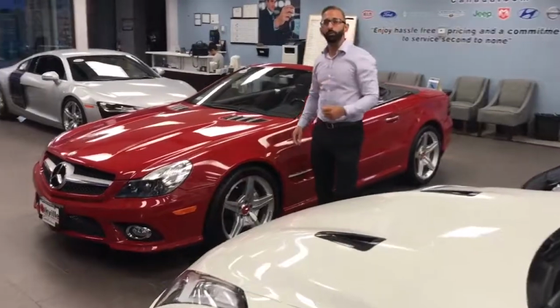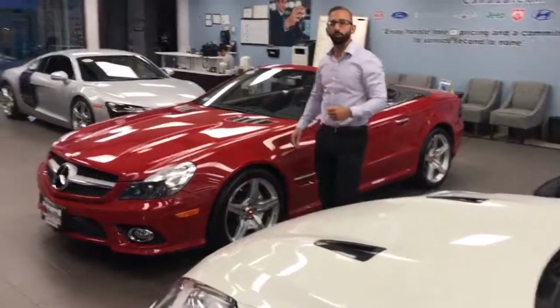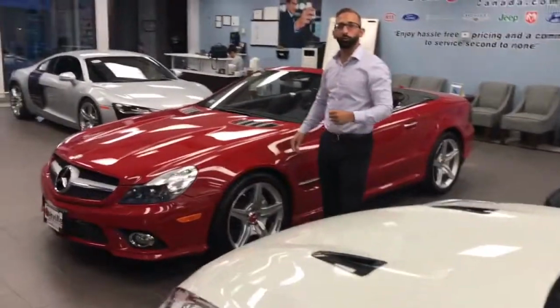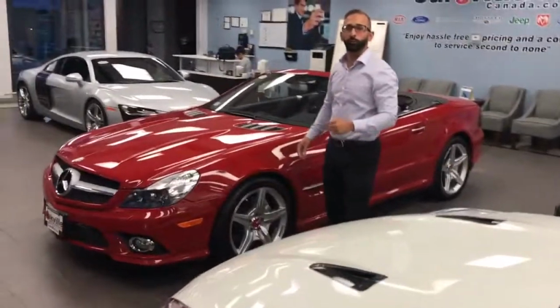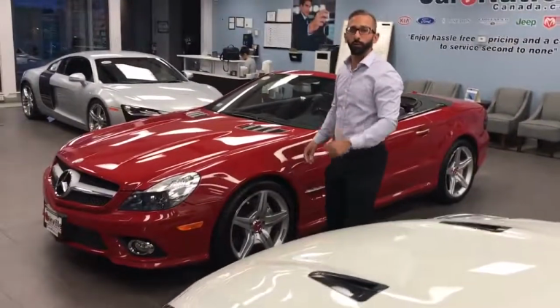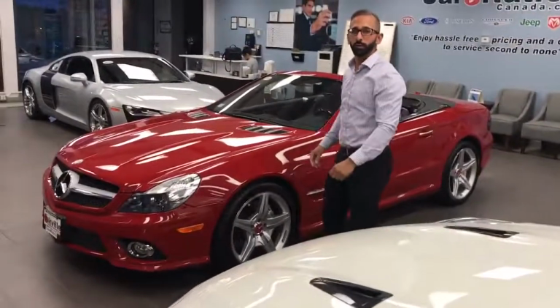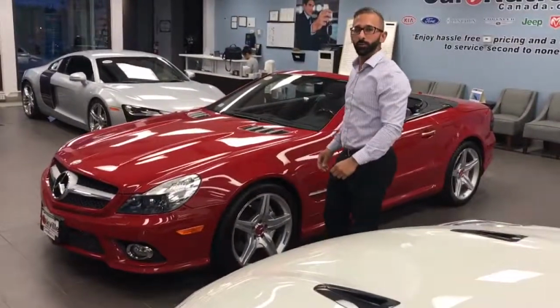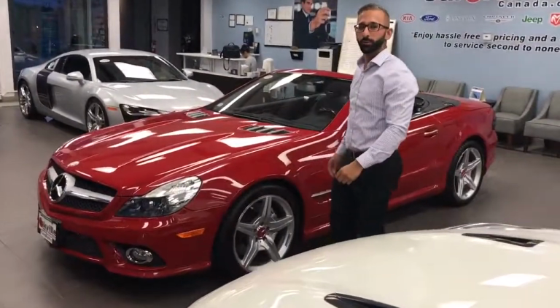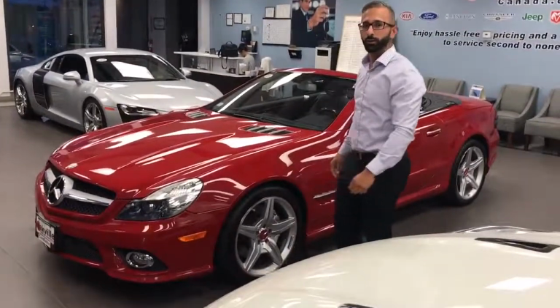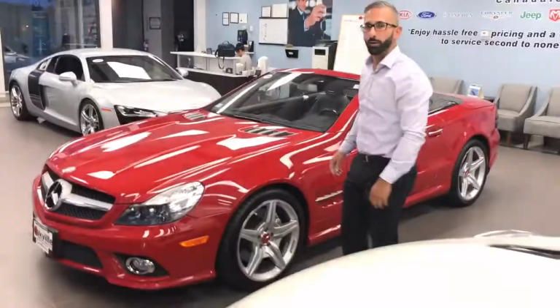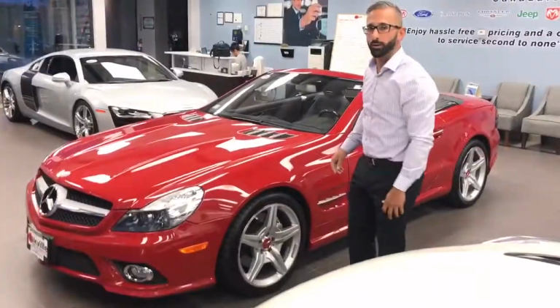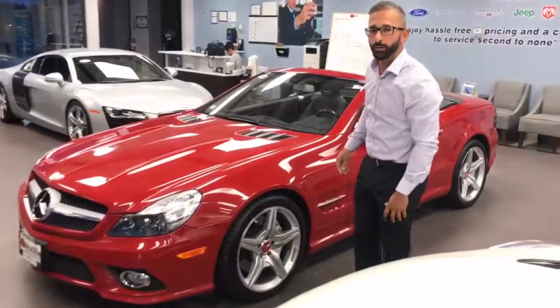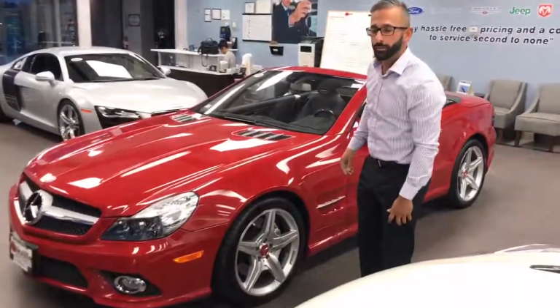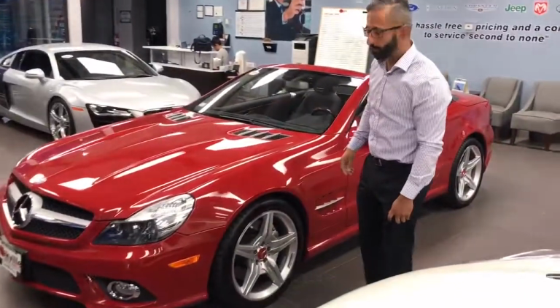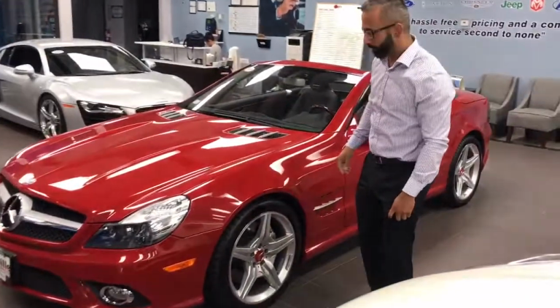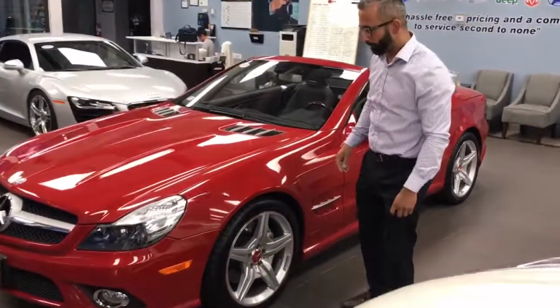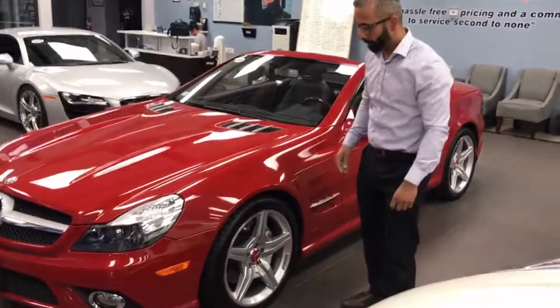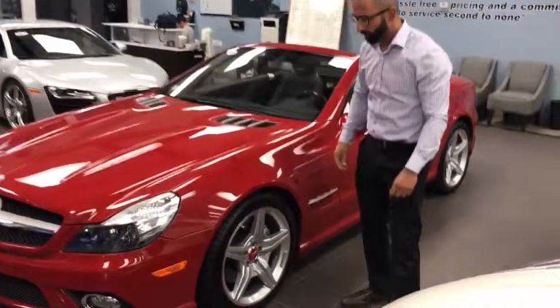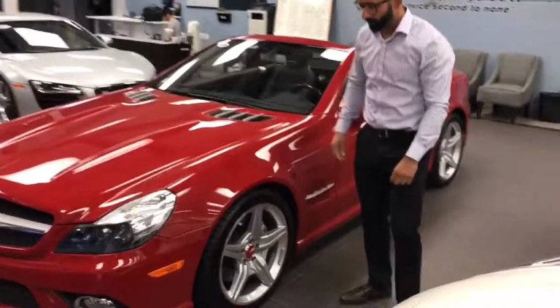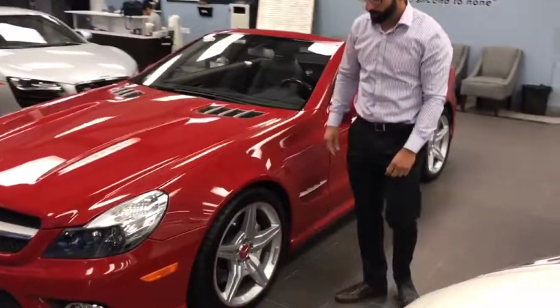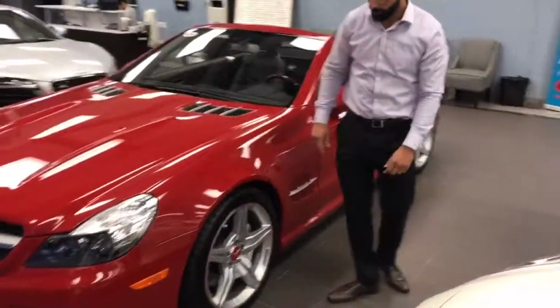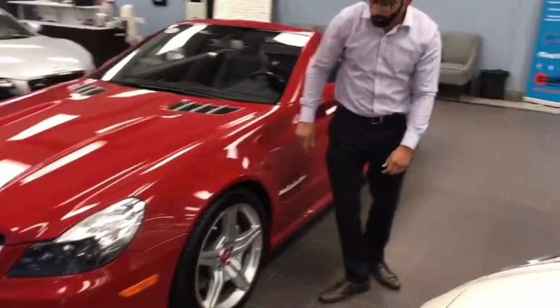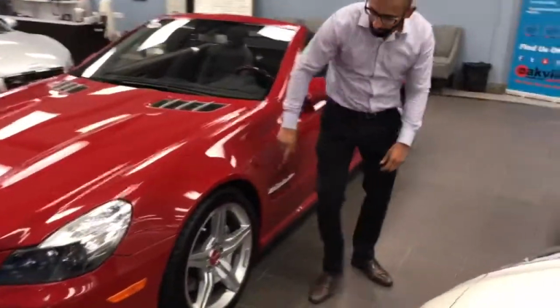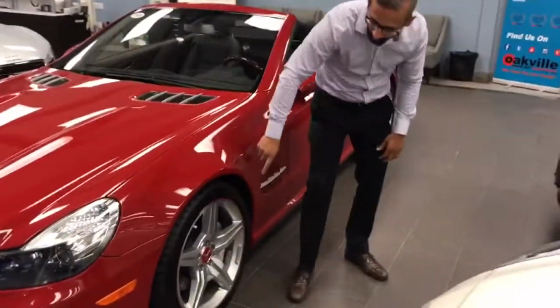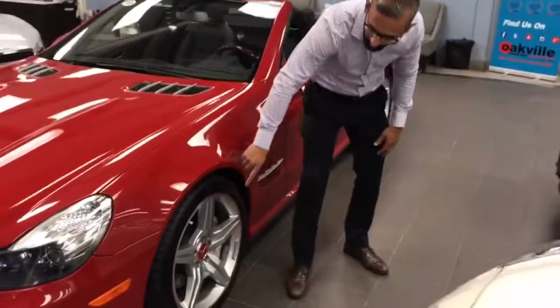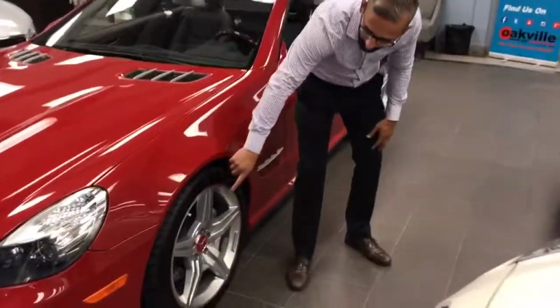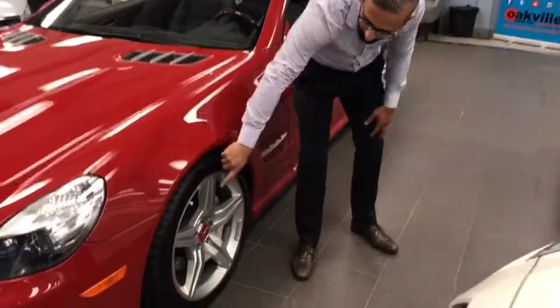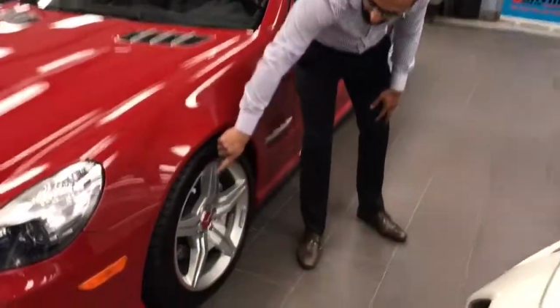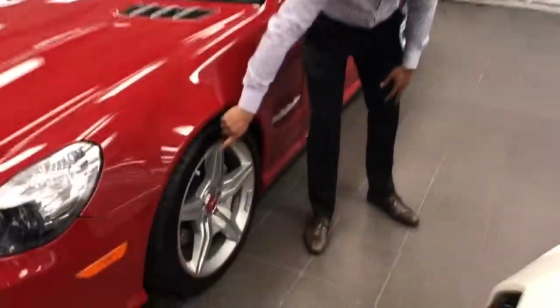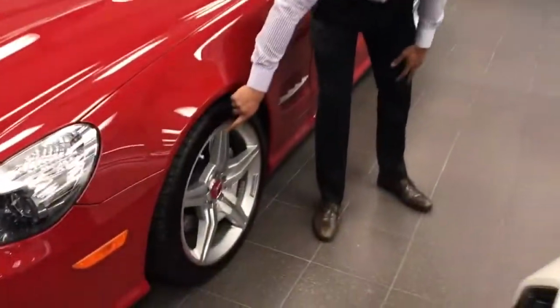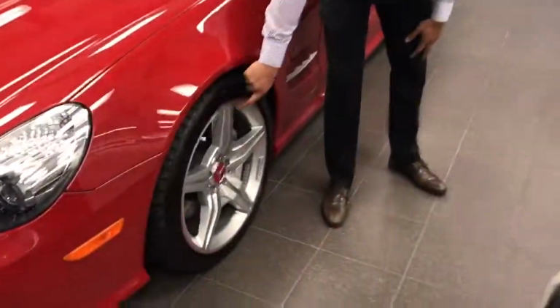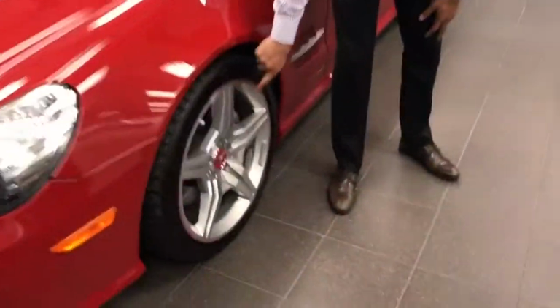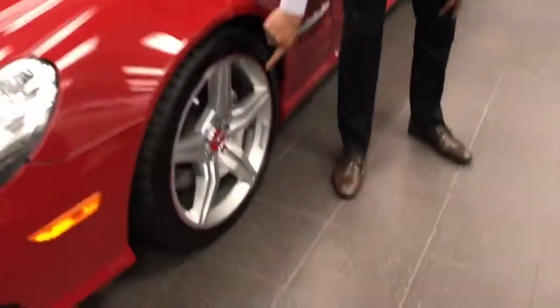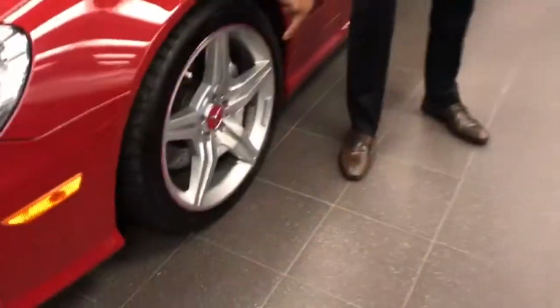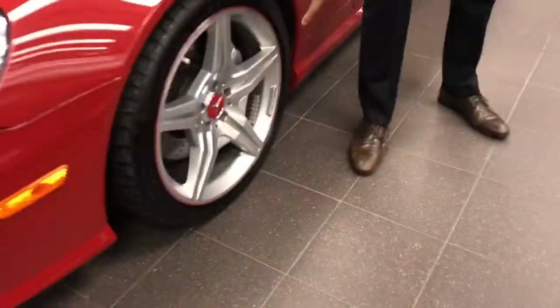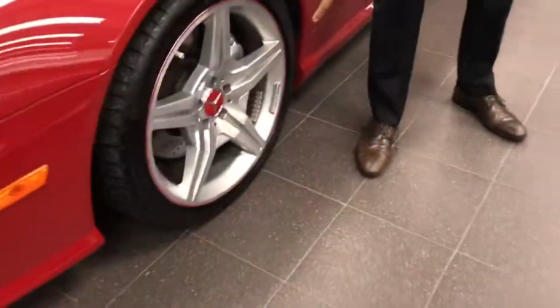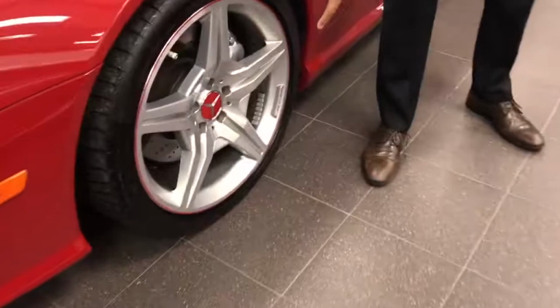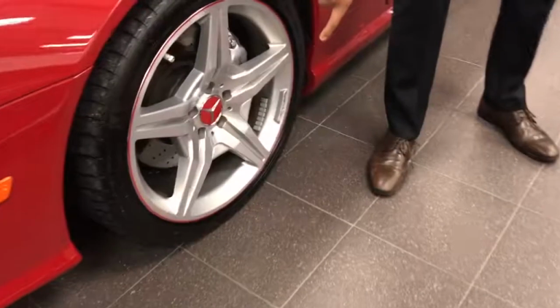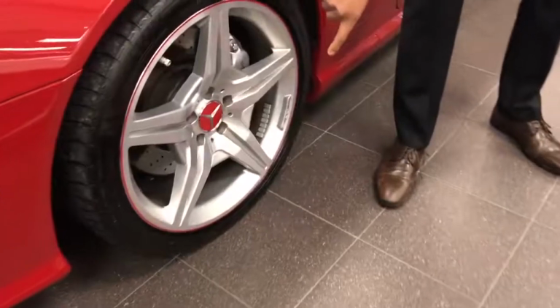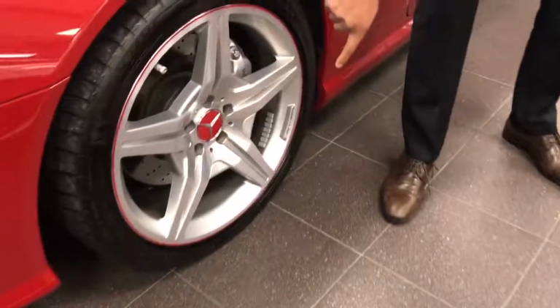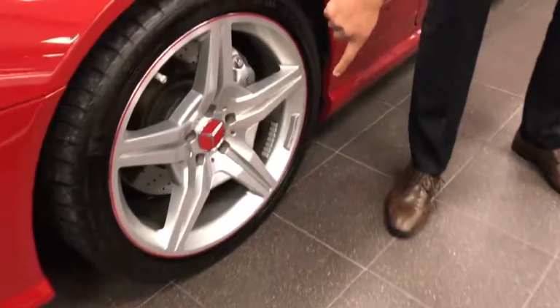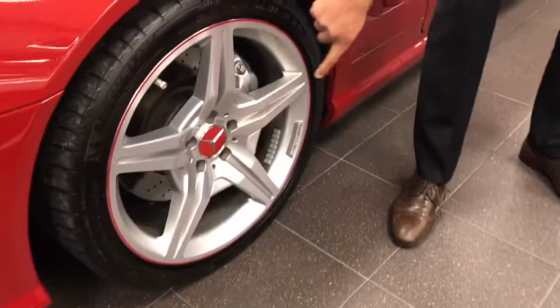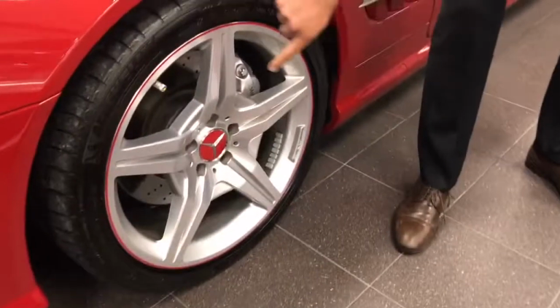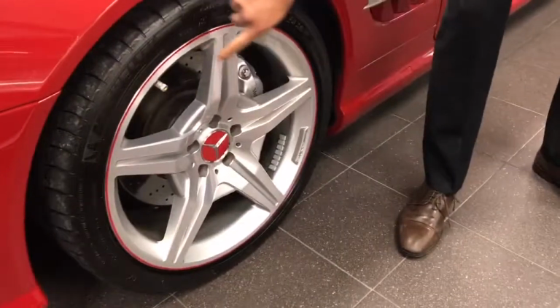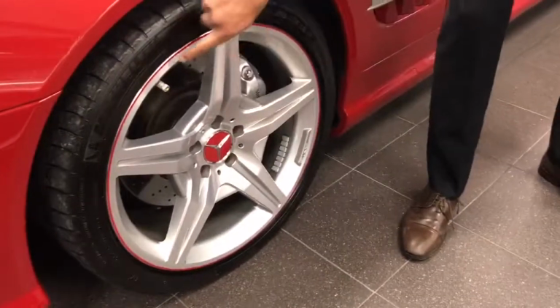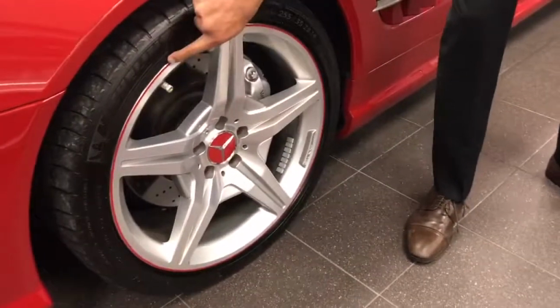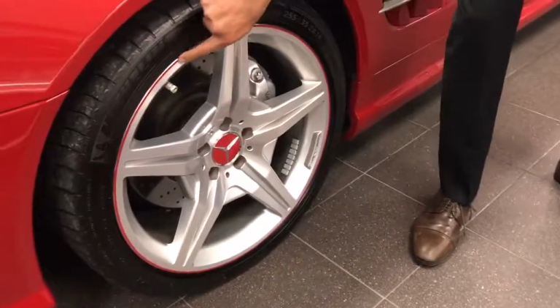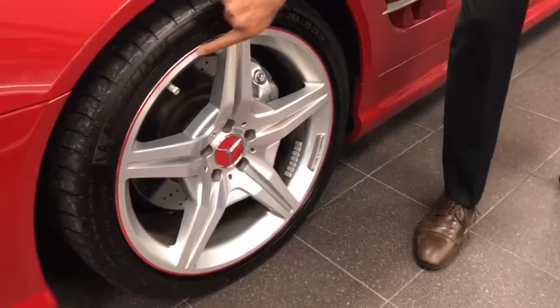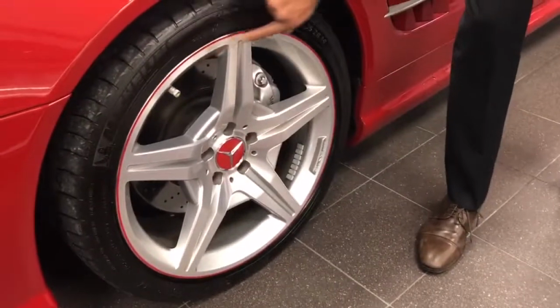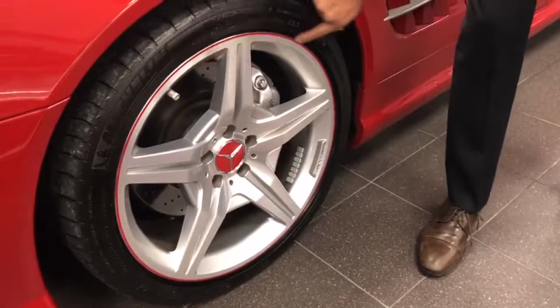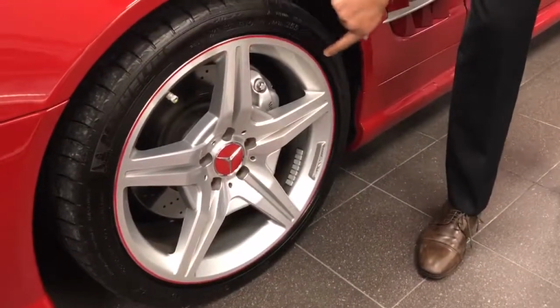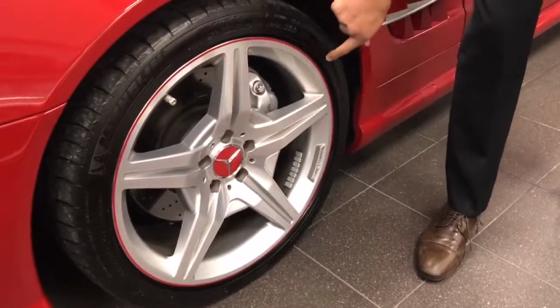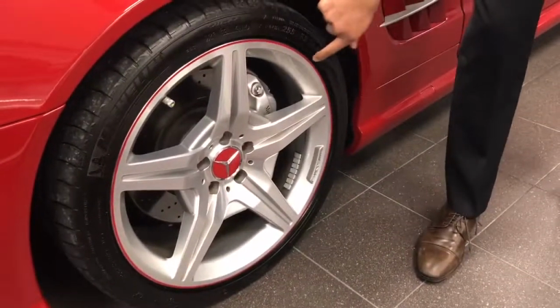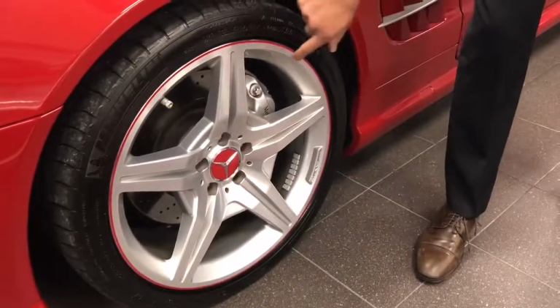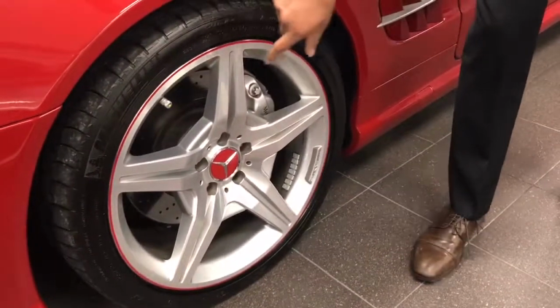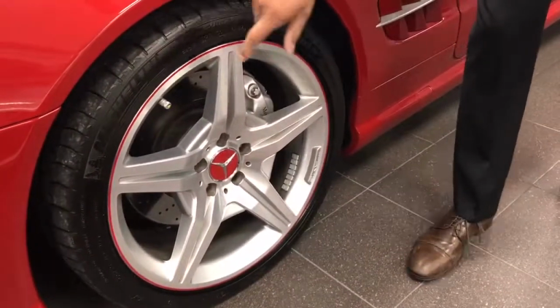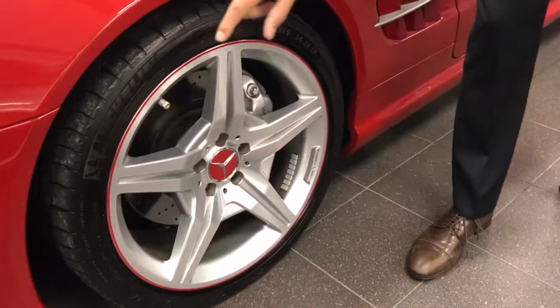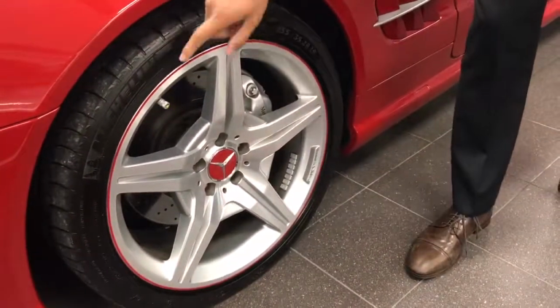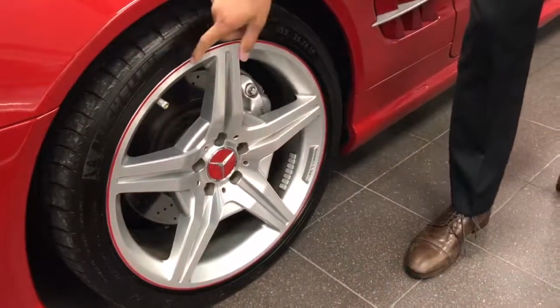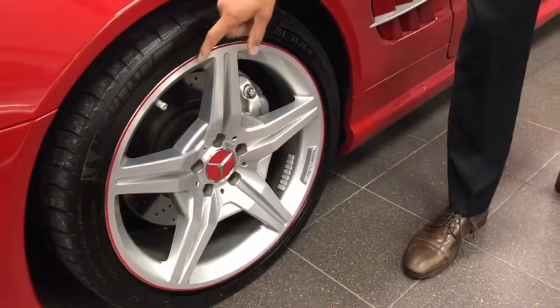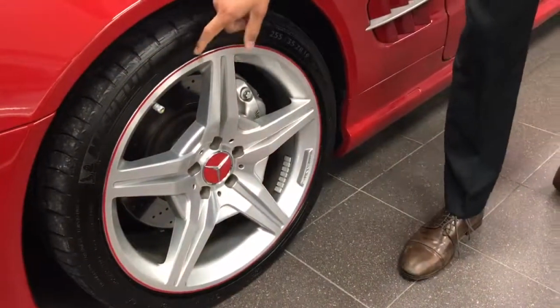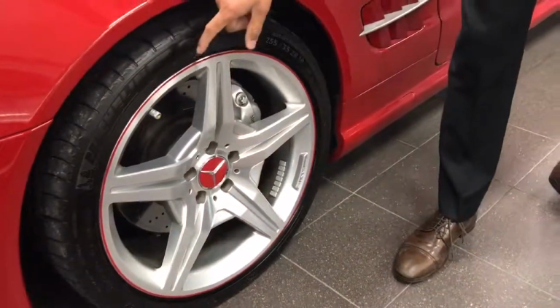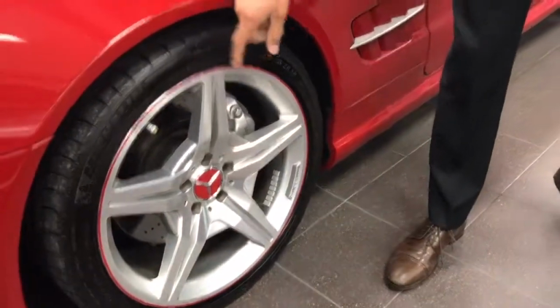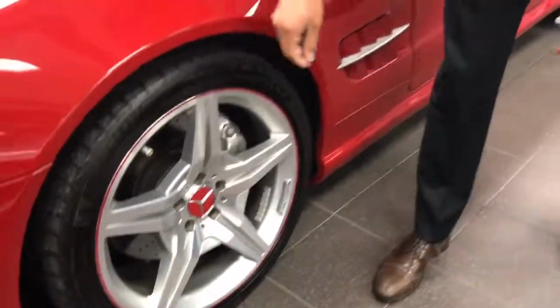Let me show you a few things about this car. It's got 19-inch AMG wheels with the red lip on it — this is an upgrade.